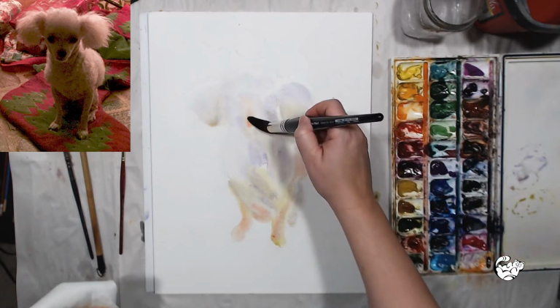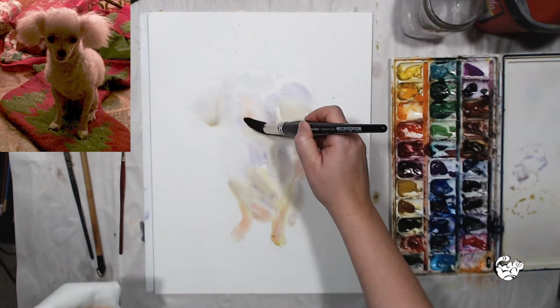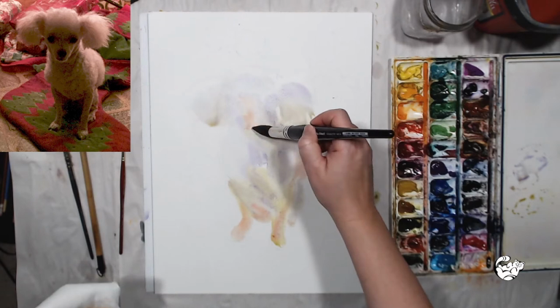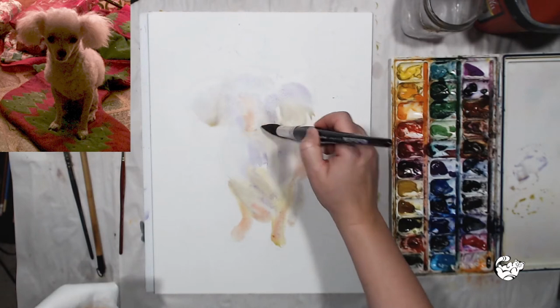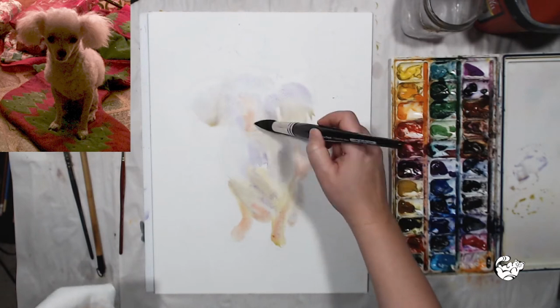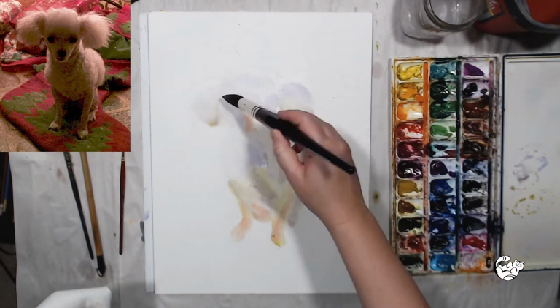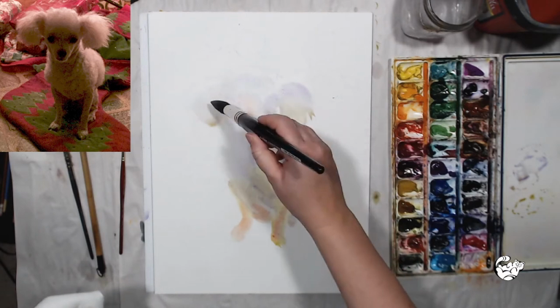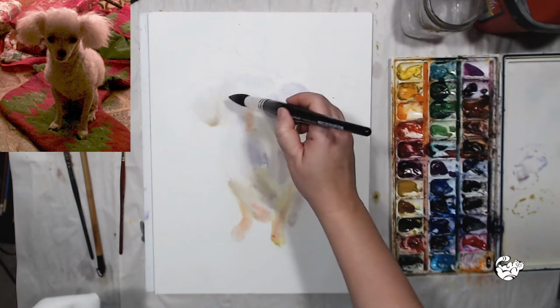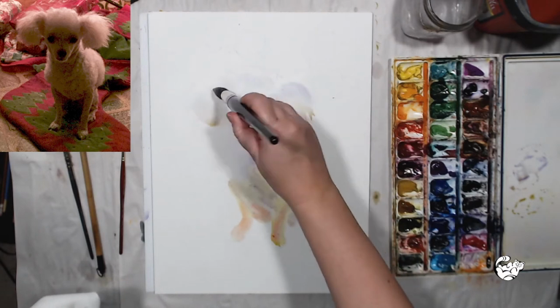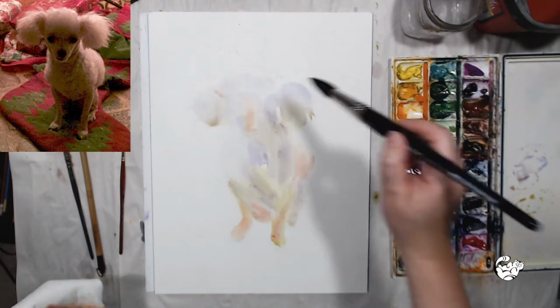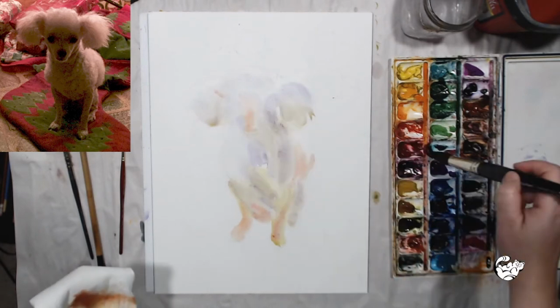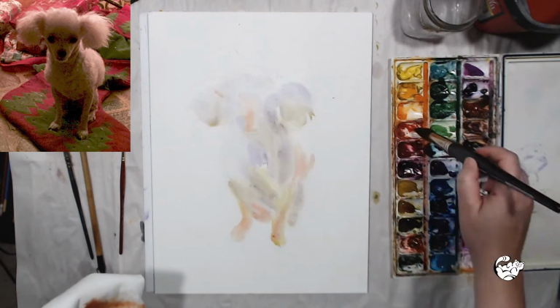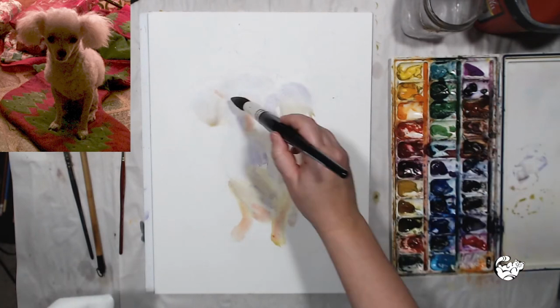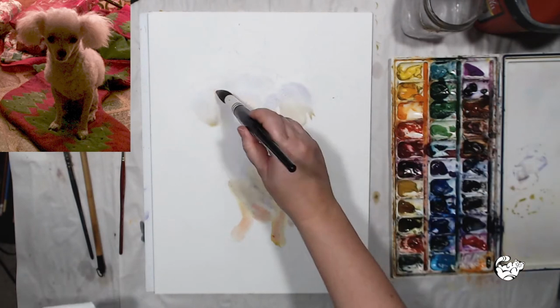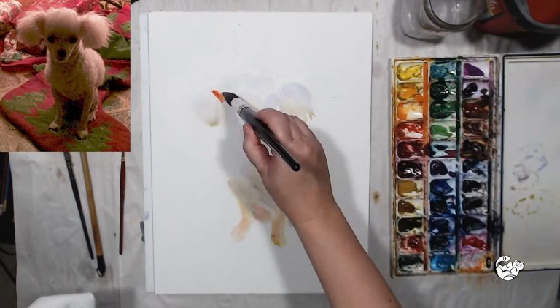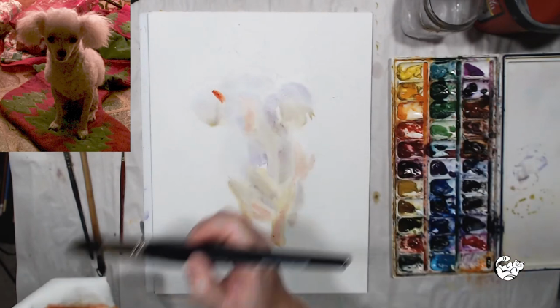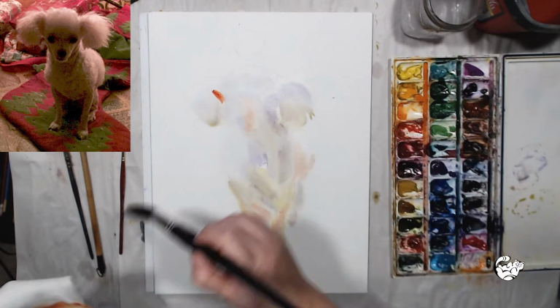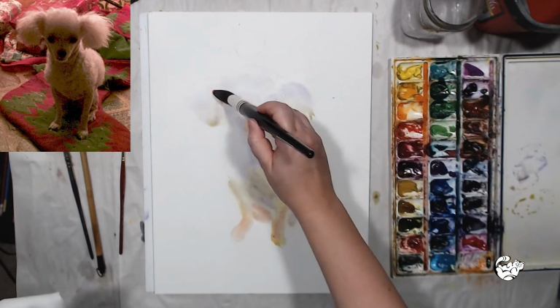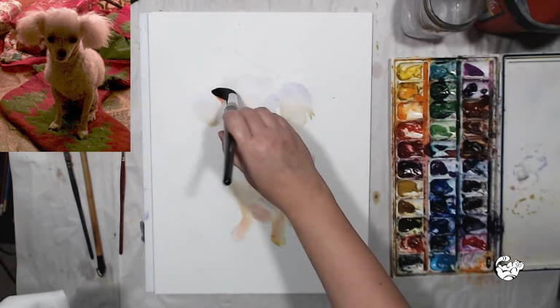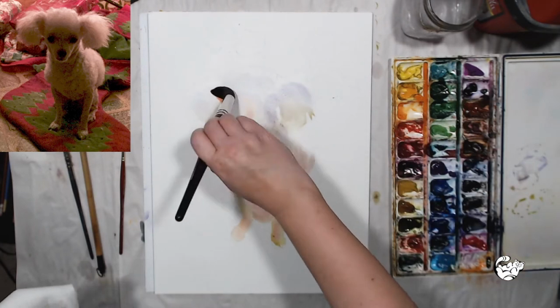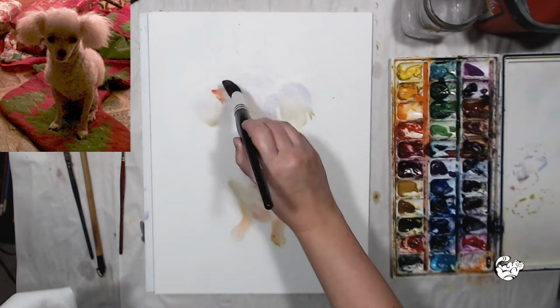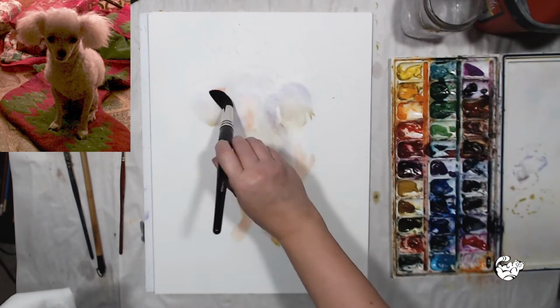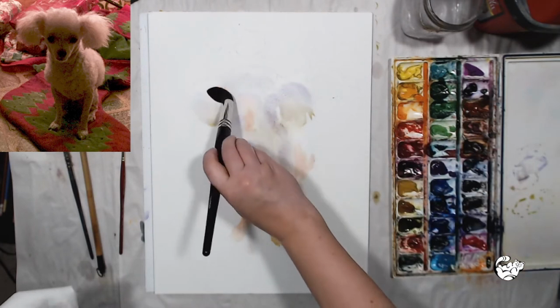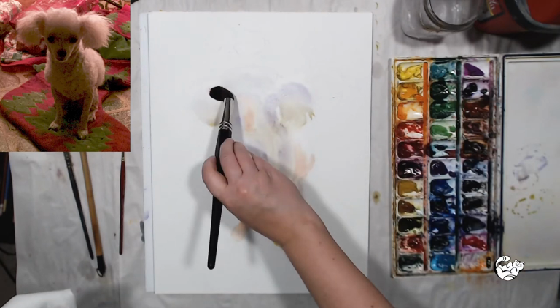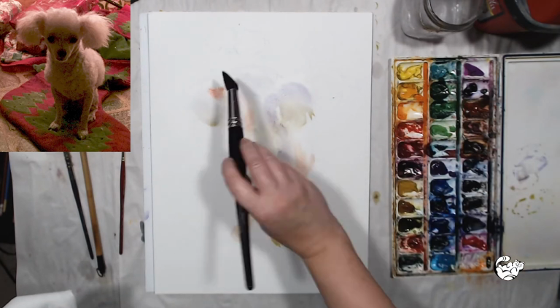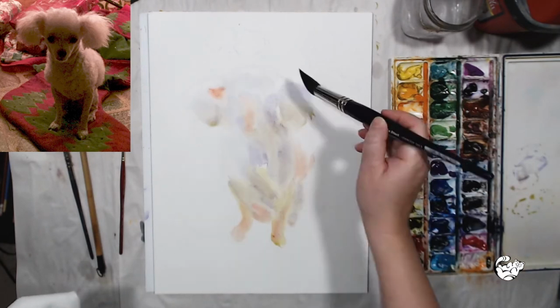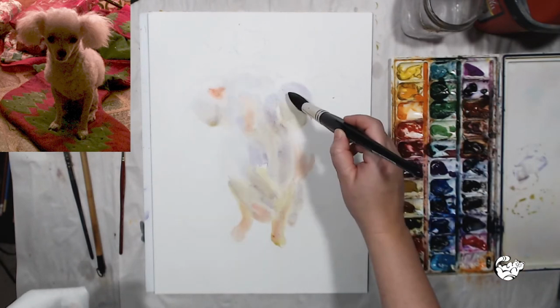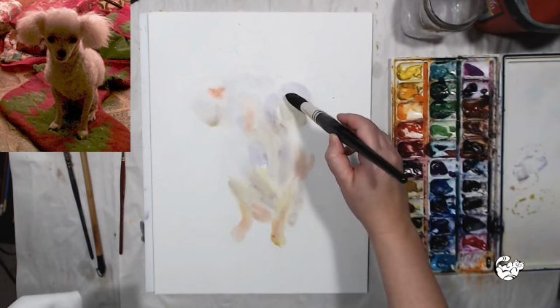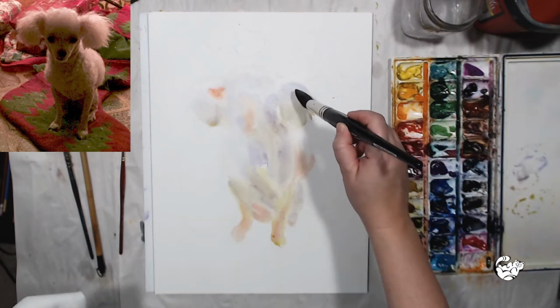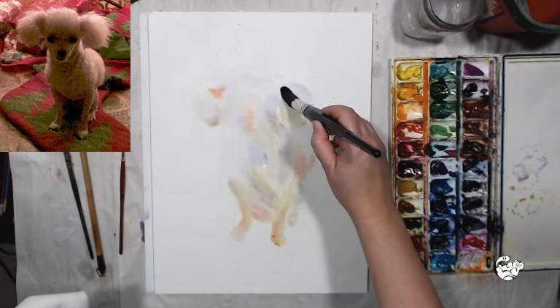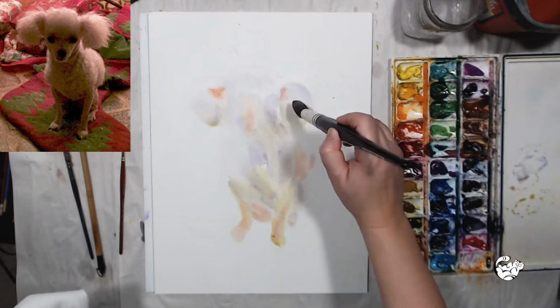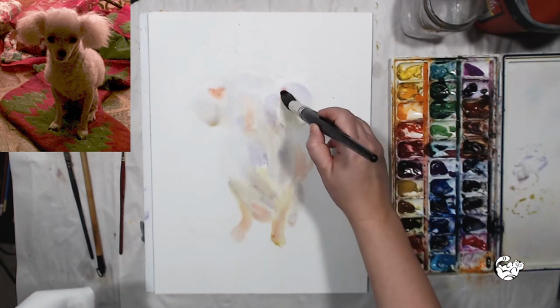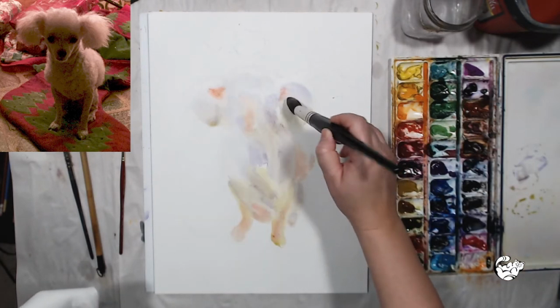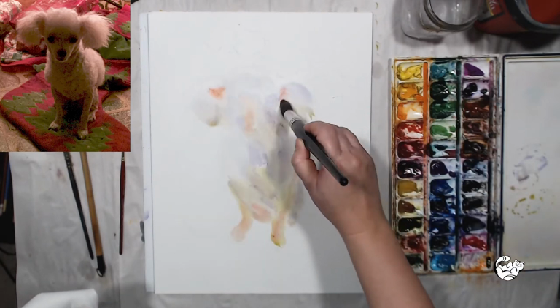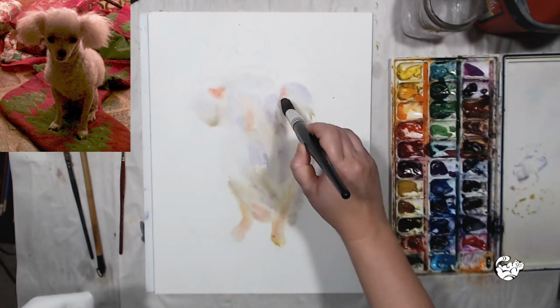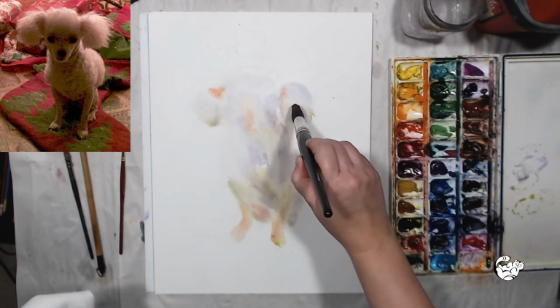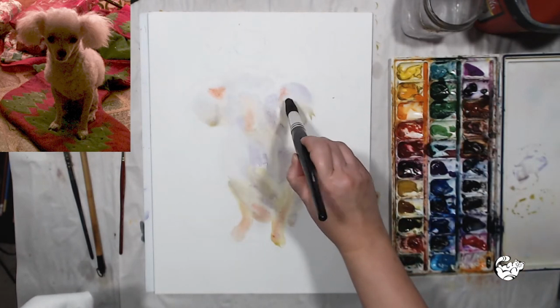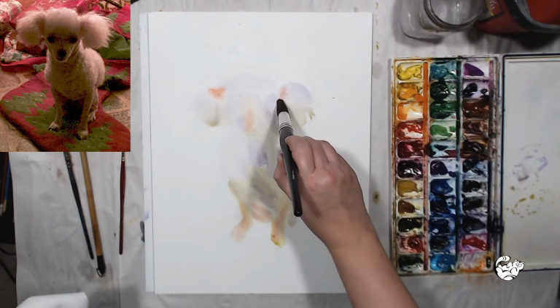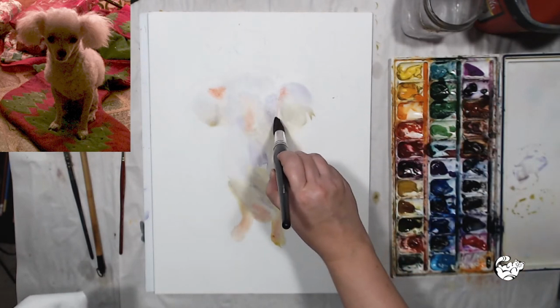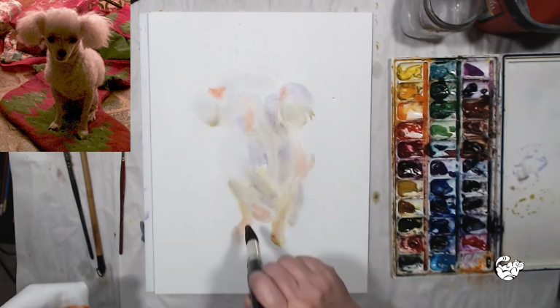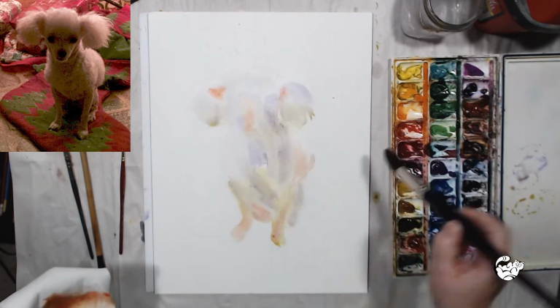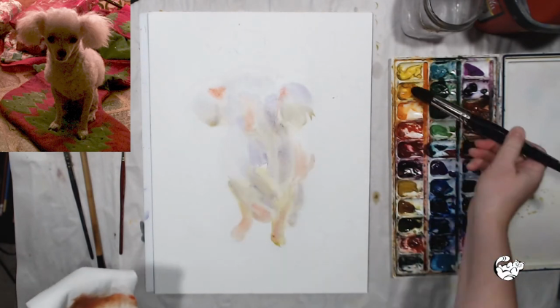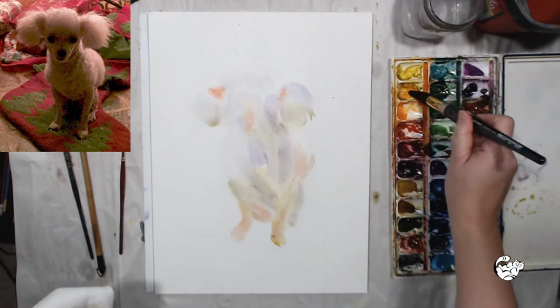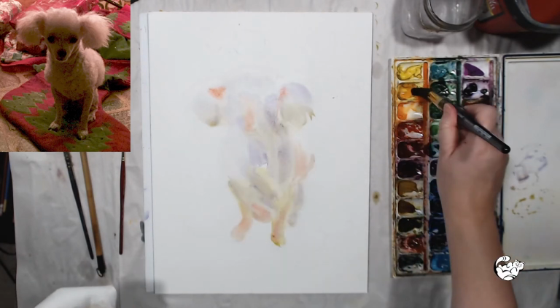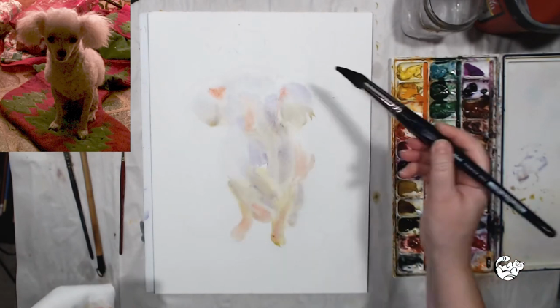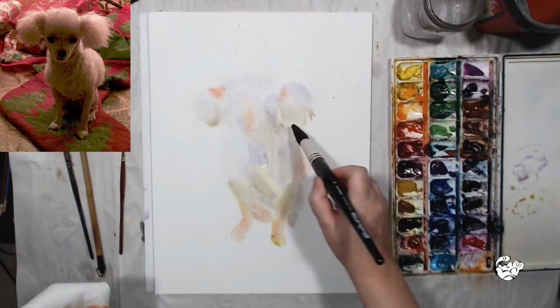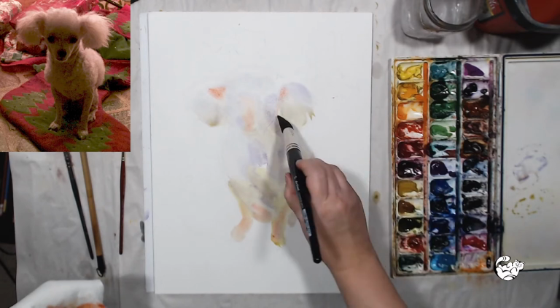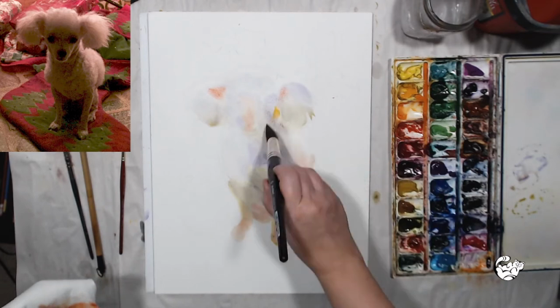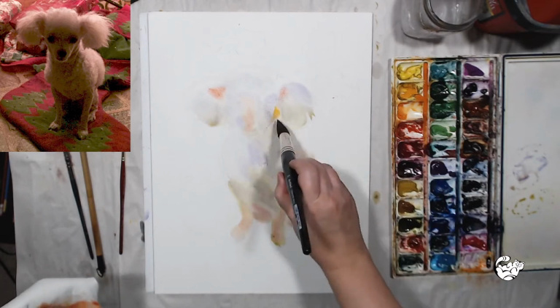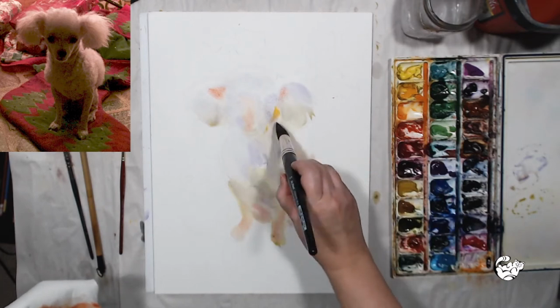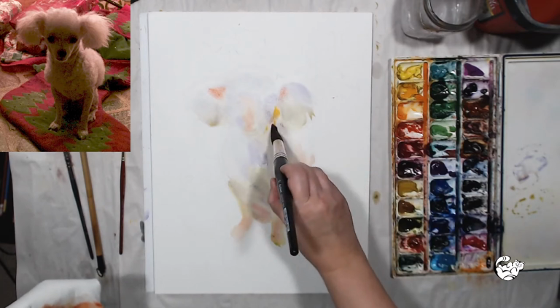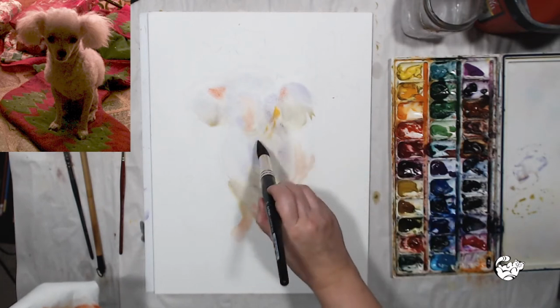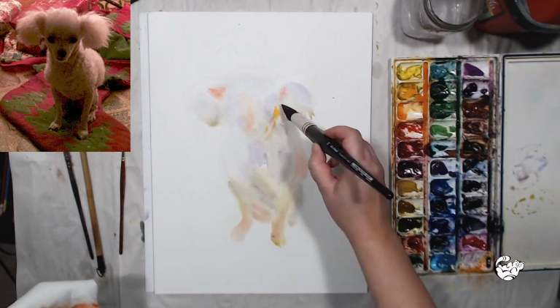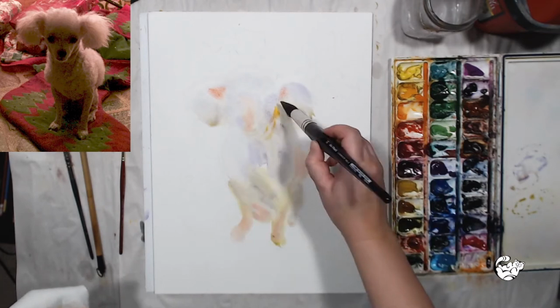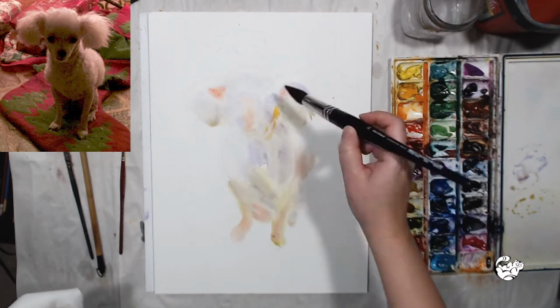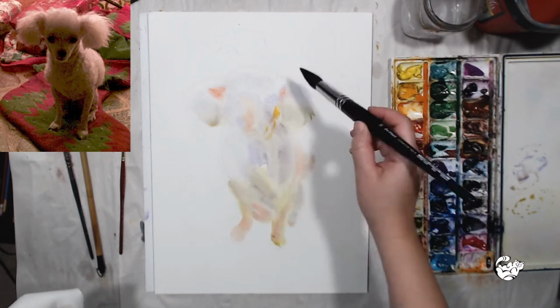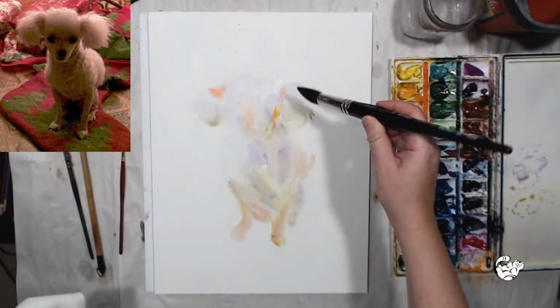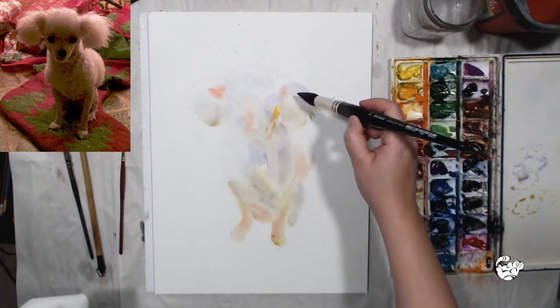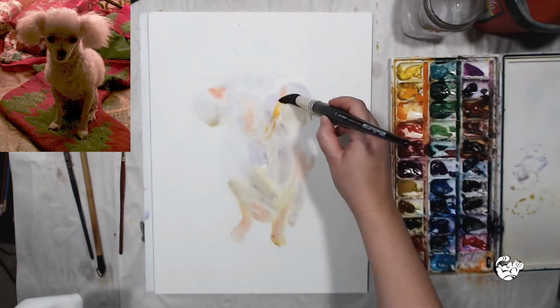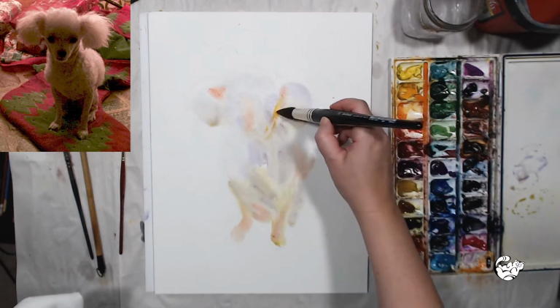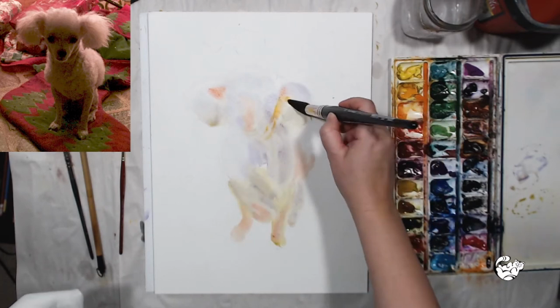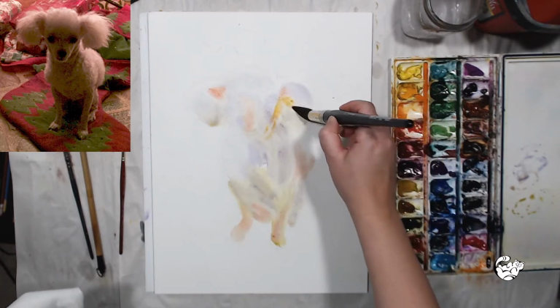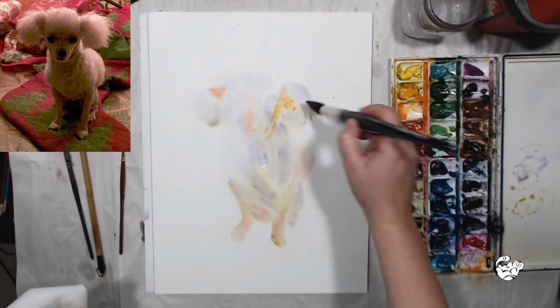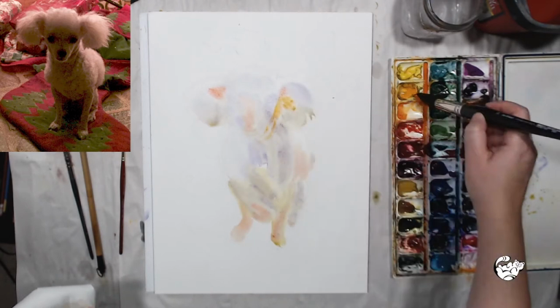Also keep in mind when applying those light washes, if you feel you have too much color you can always lift it with a clean brush — just use clean water.